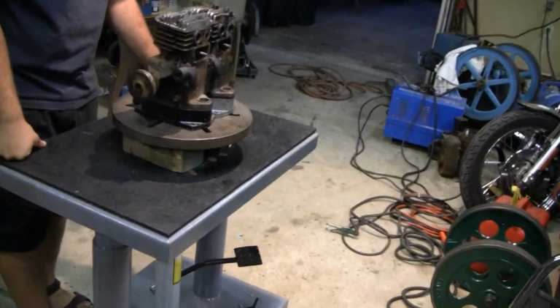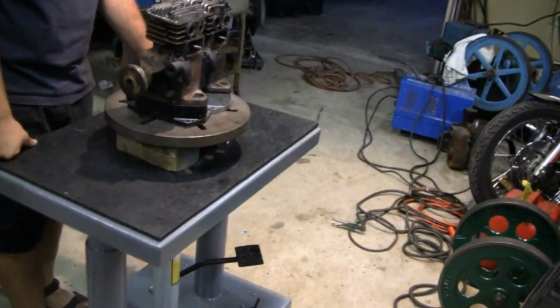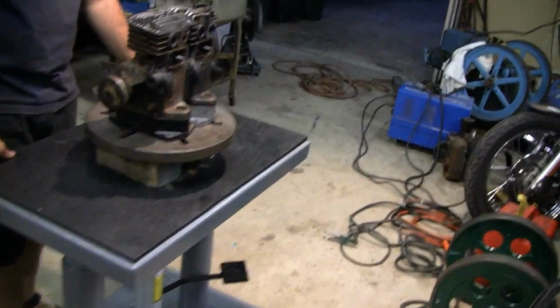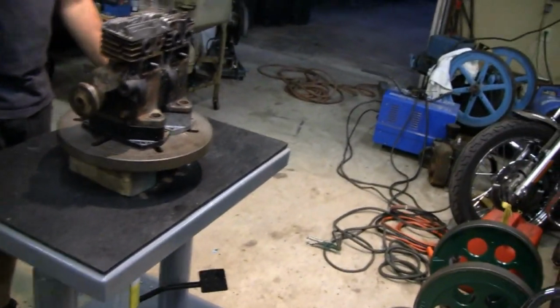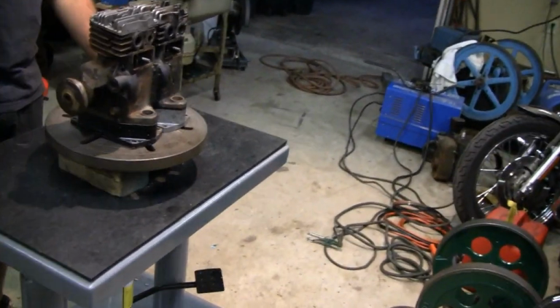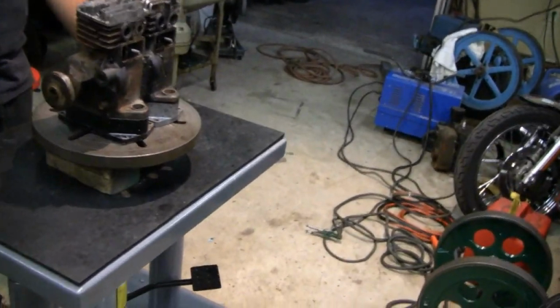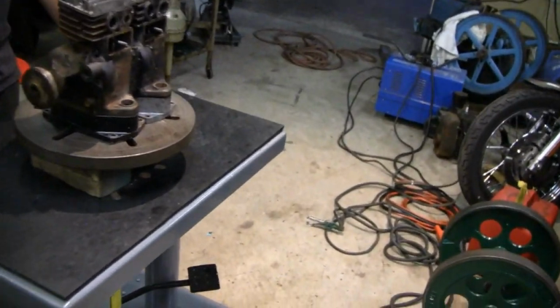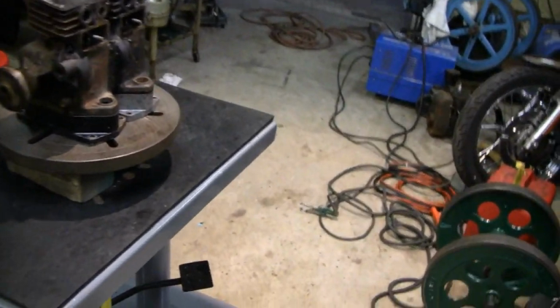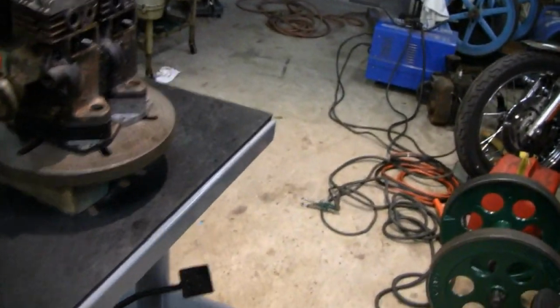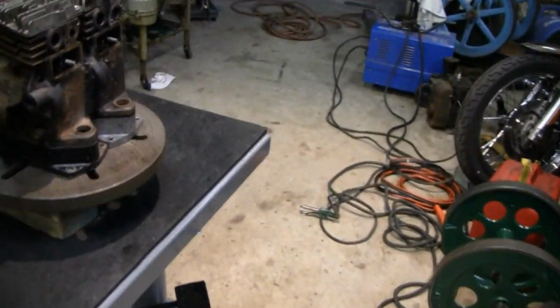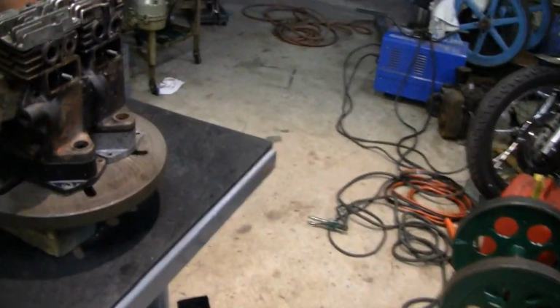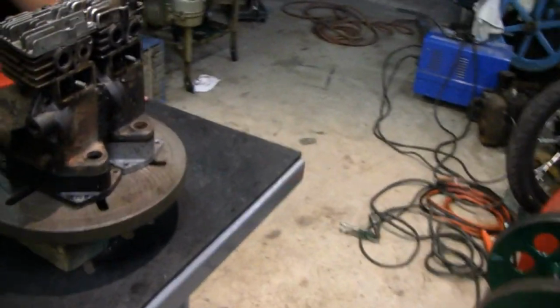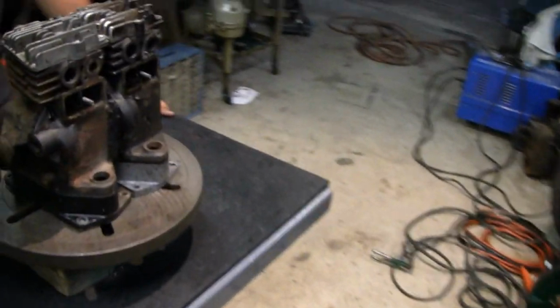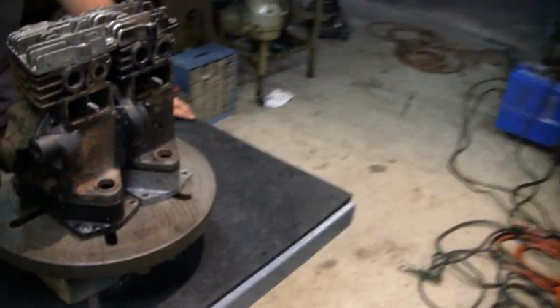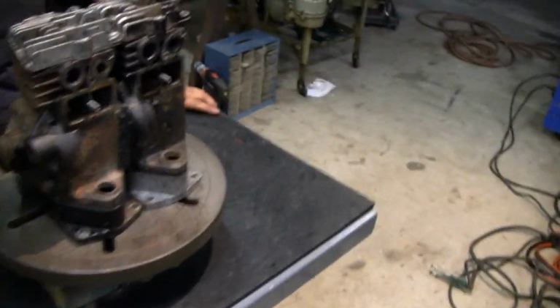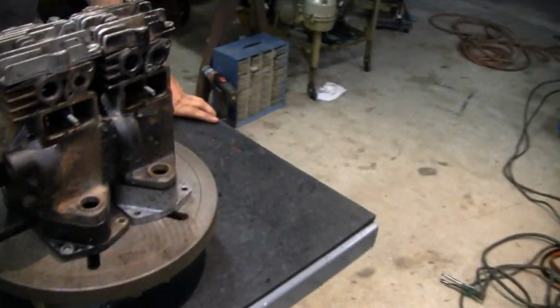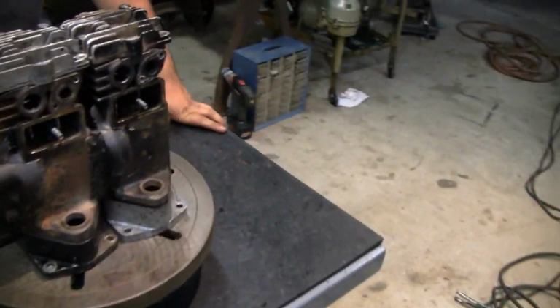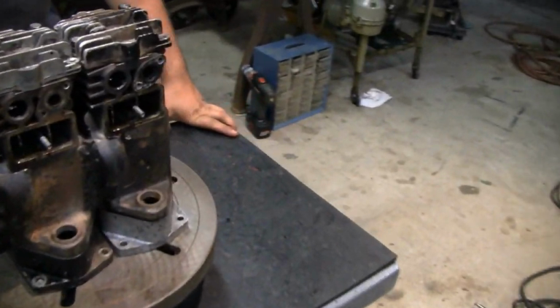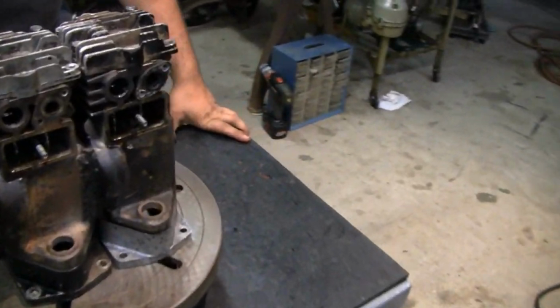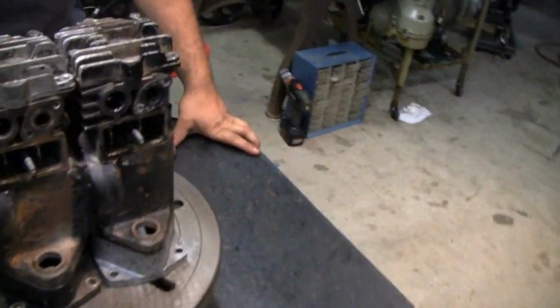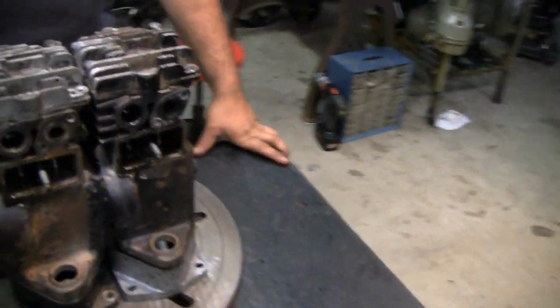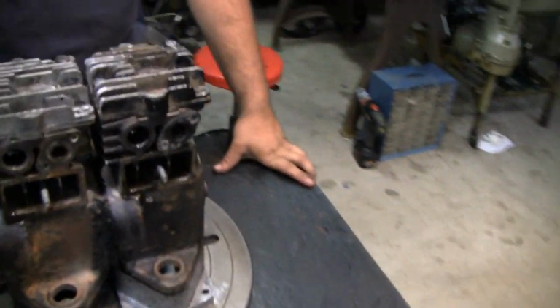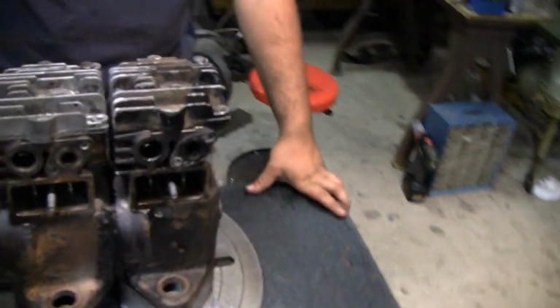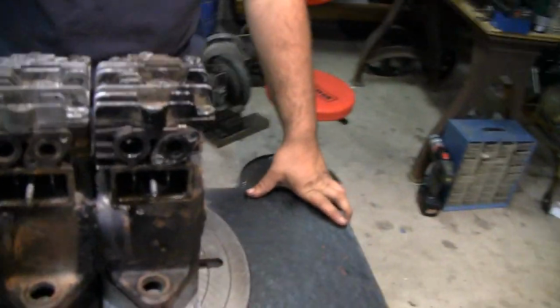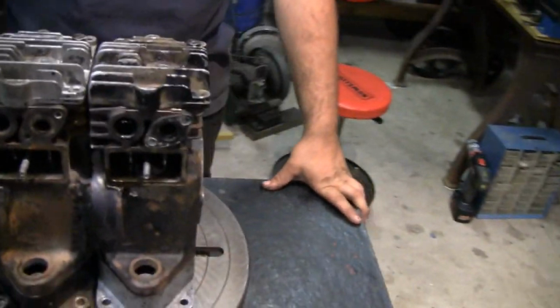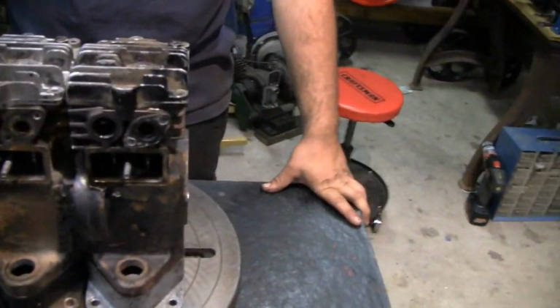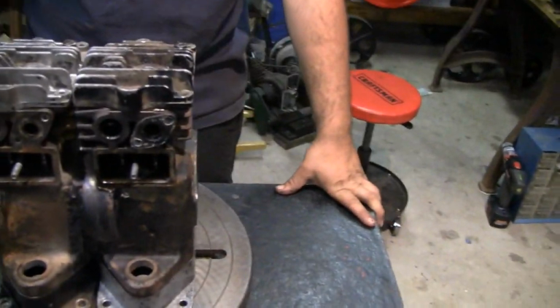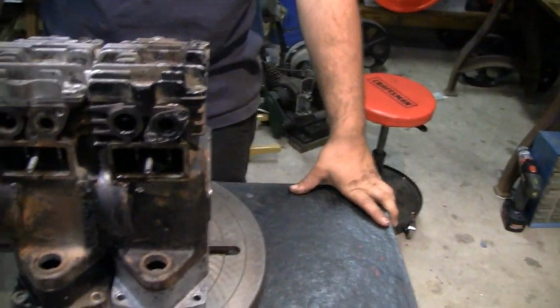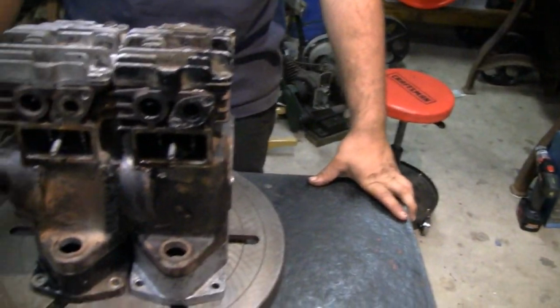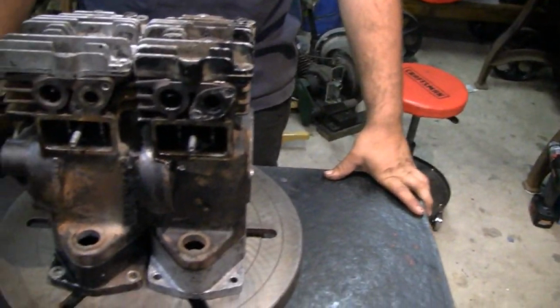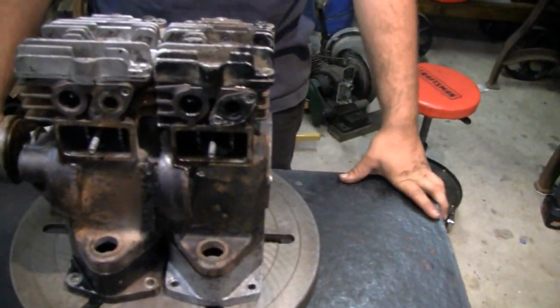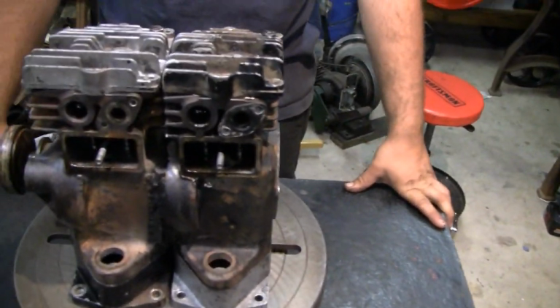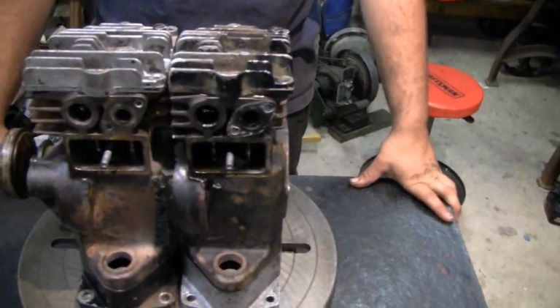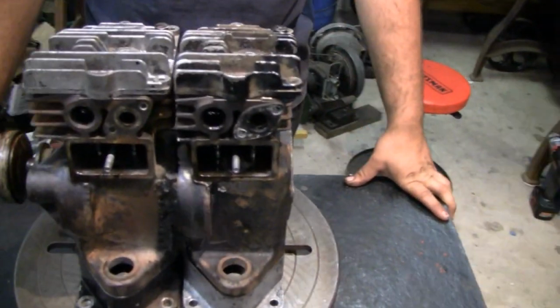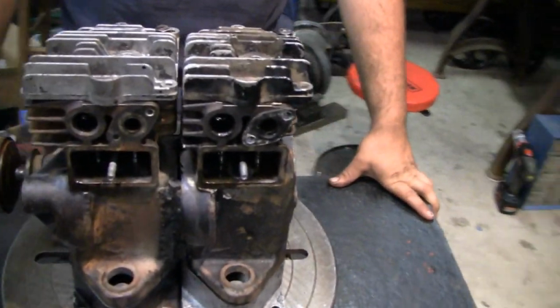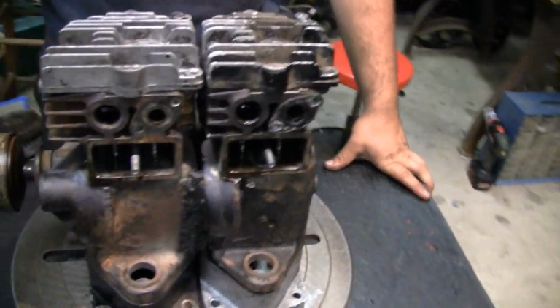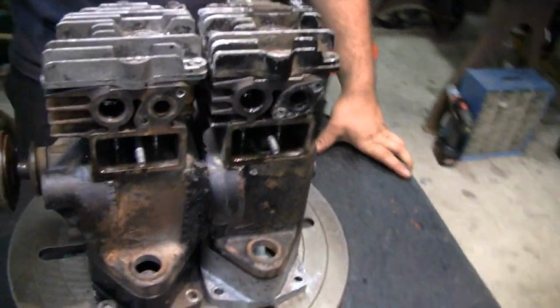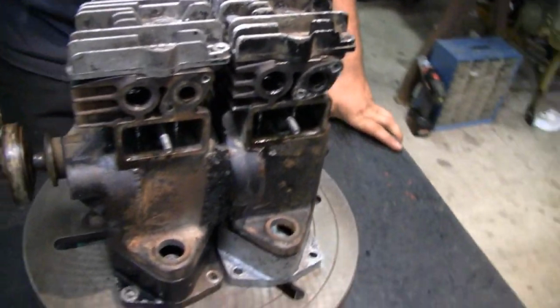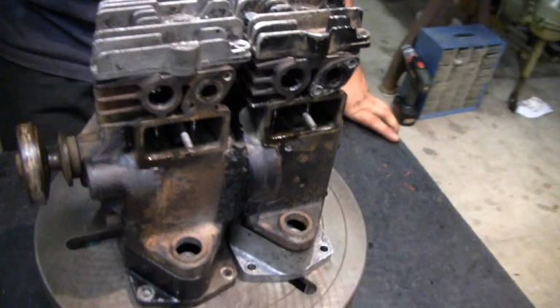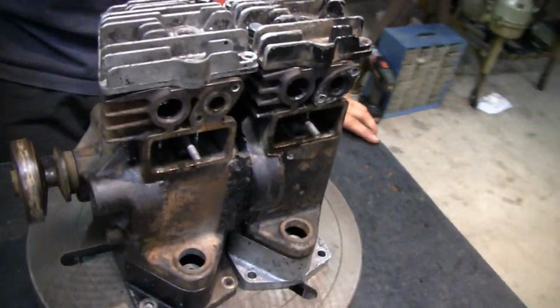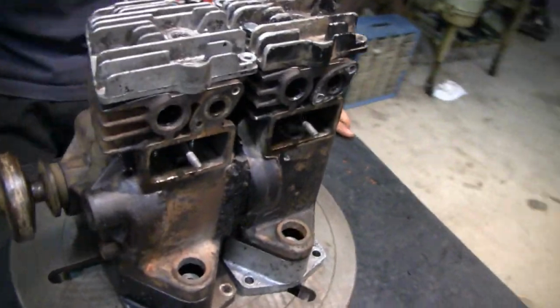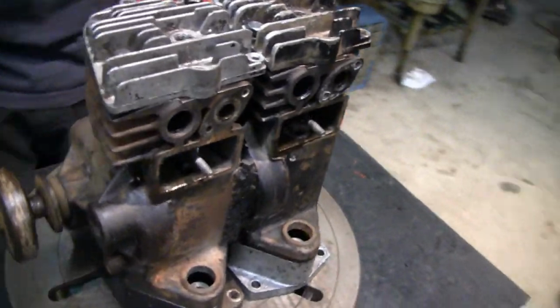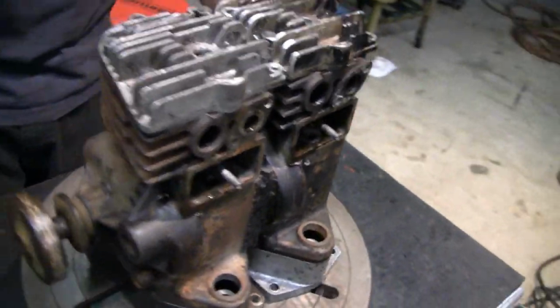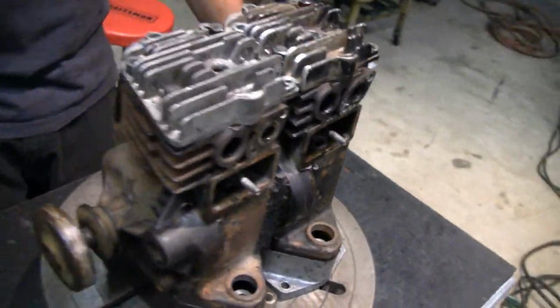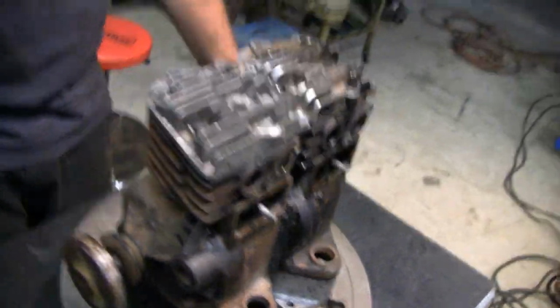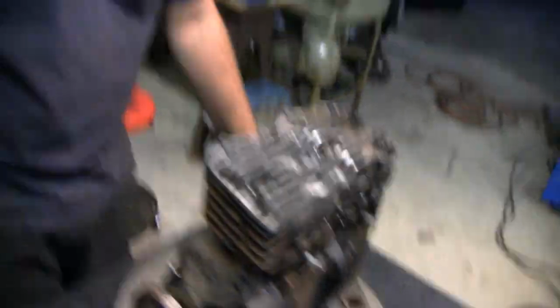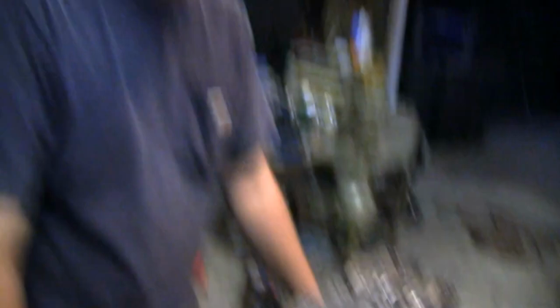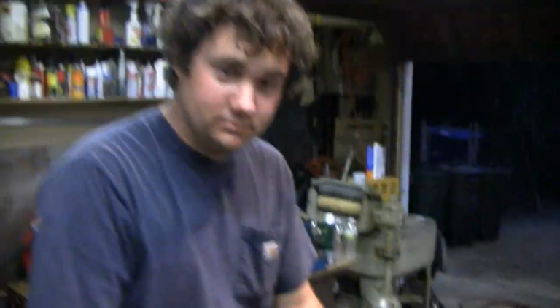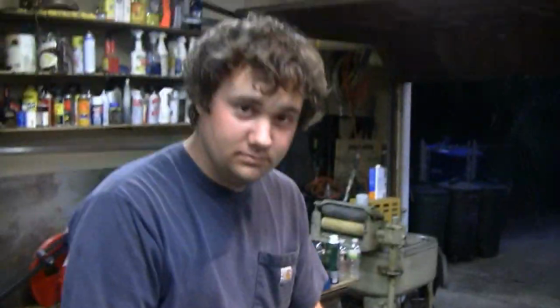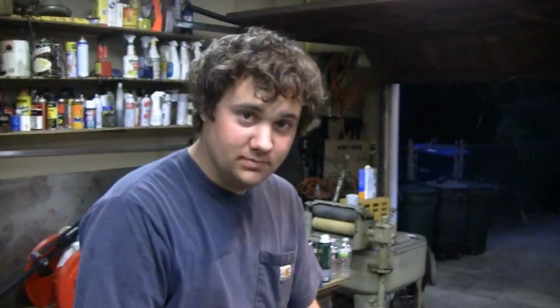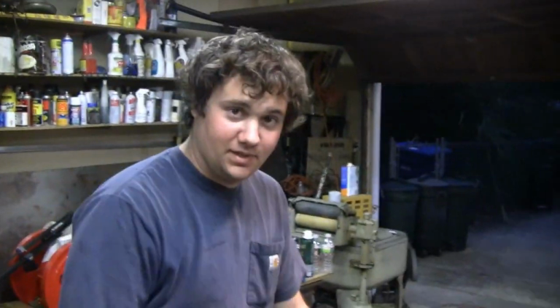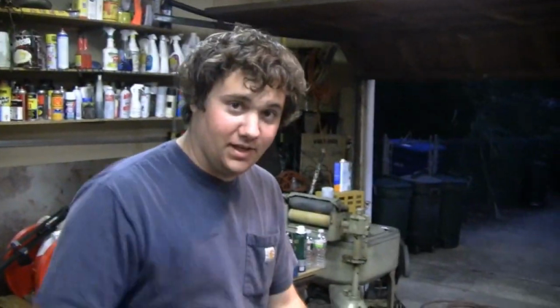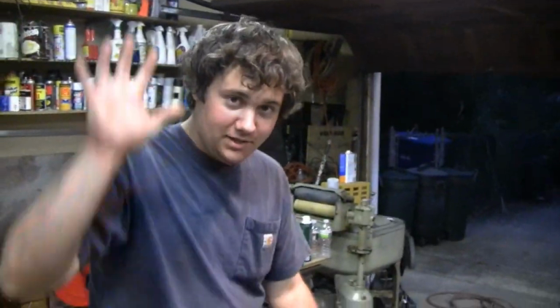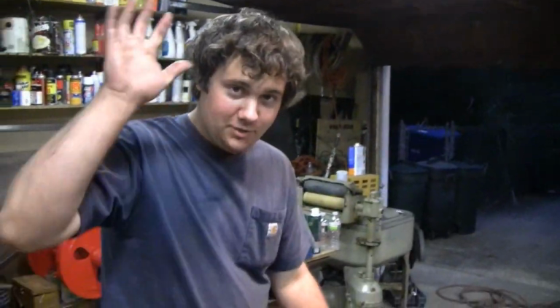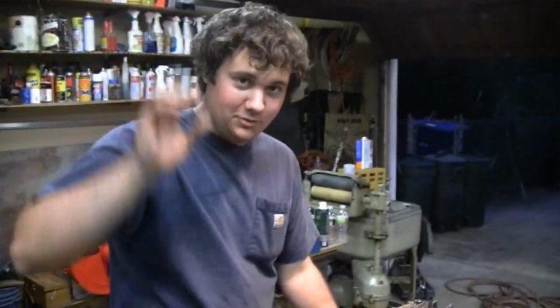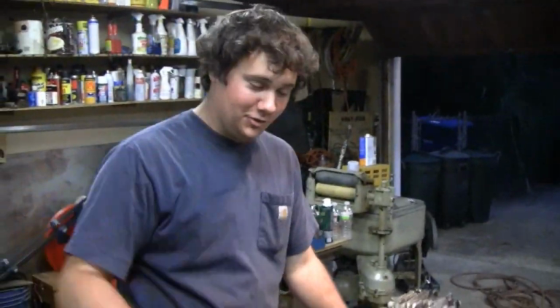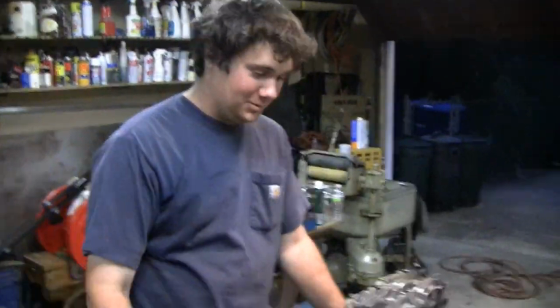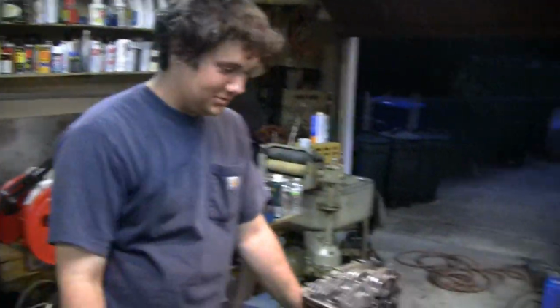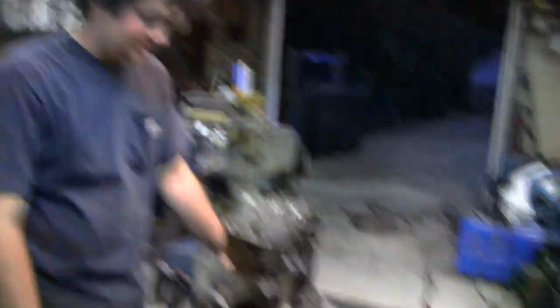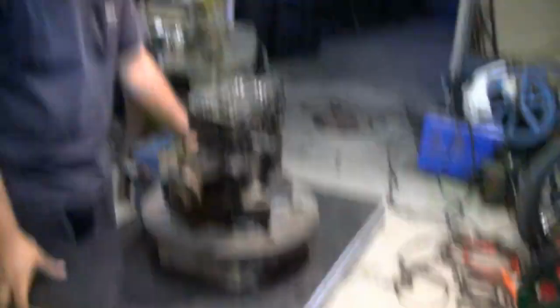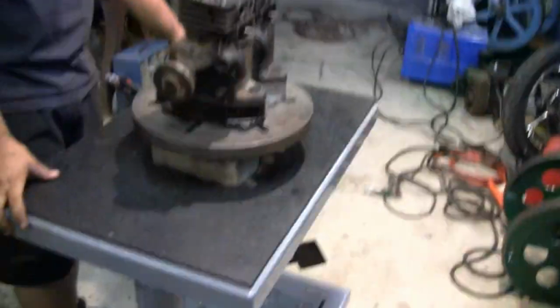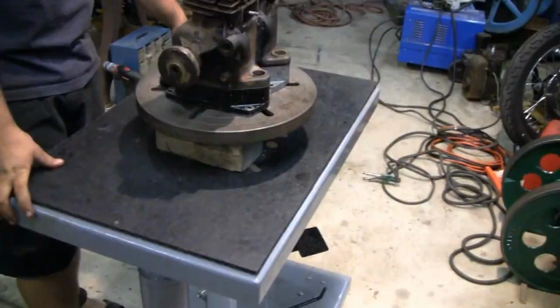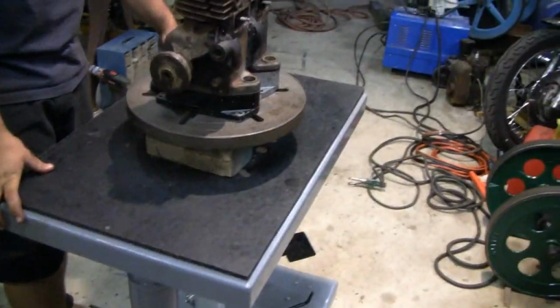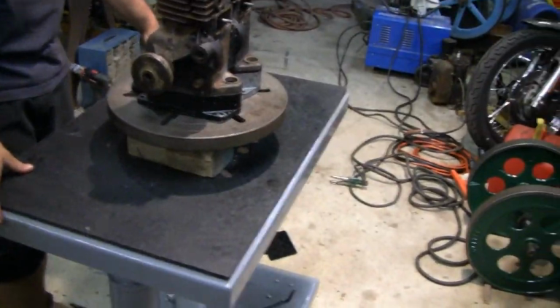Hi Tubes. We made a little progress on our twin here. Well, I'll tell you what we did with it. We got Mike here. Hey Mike, how you doing, Tubes? Alright.